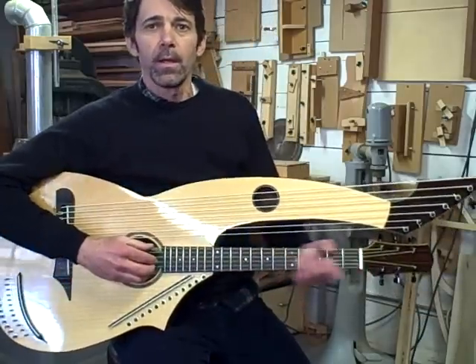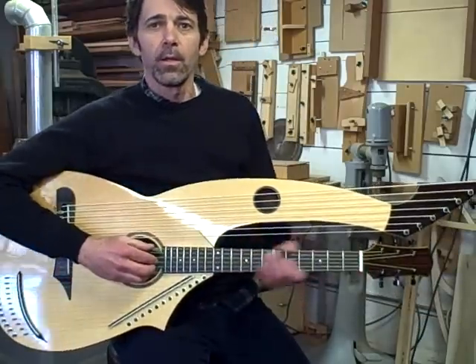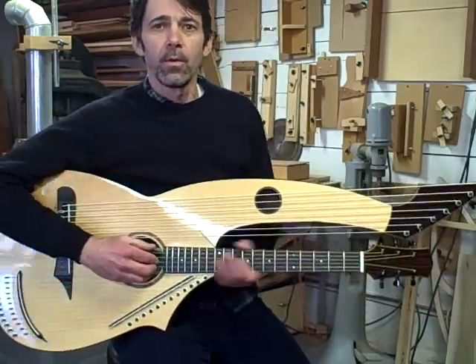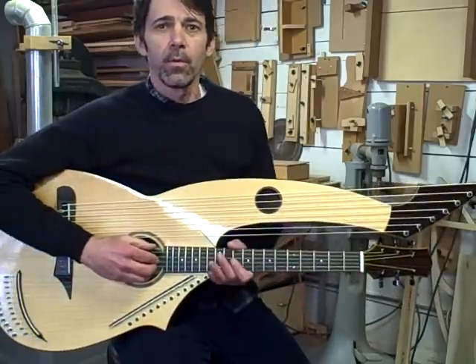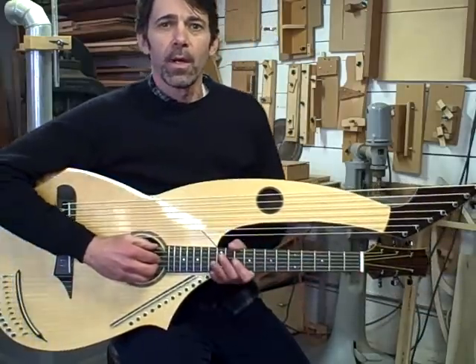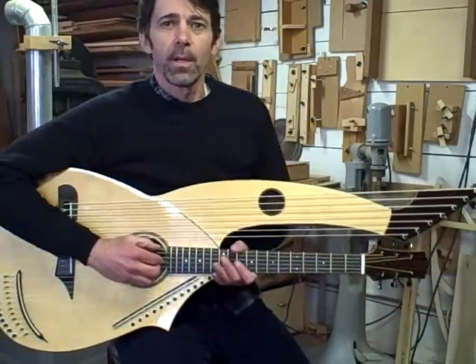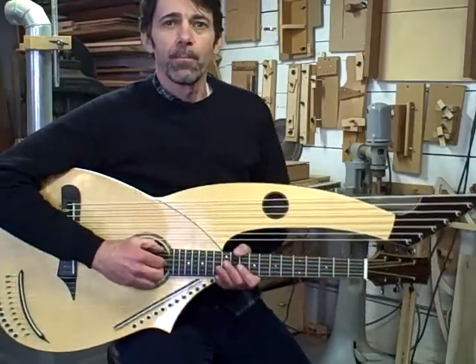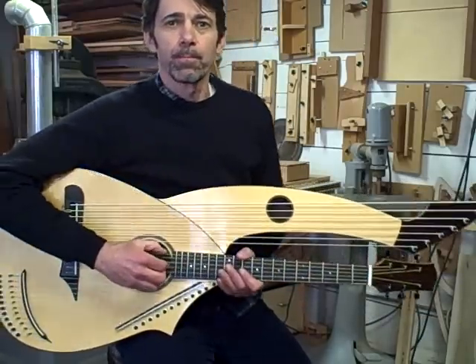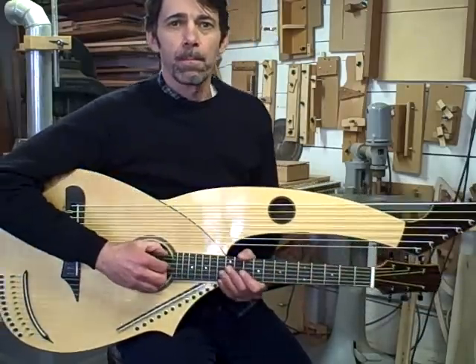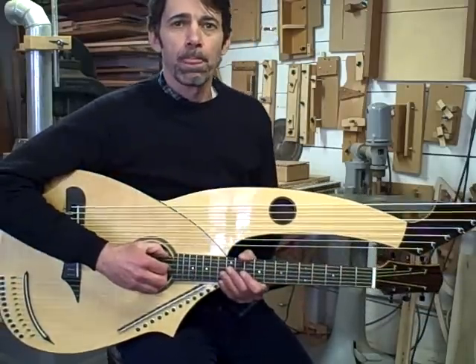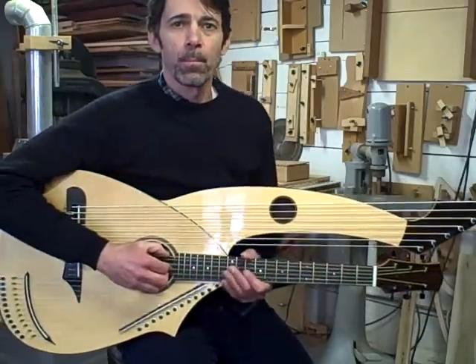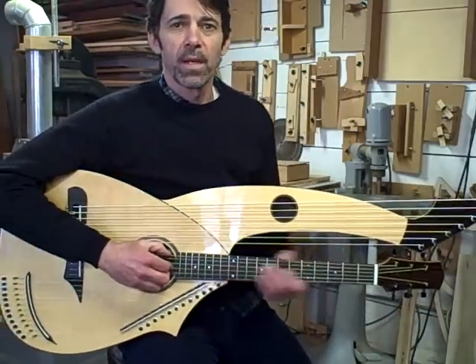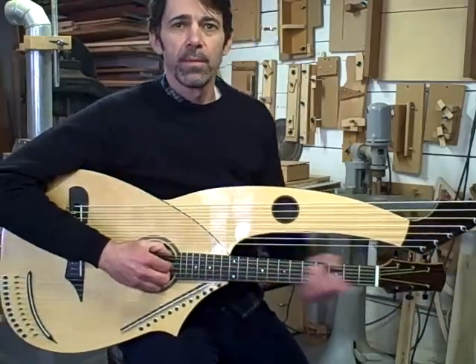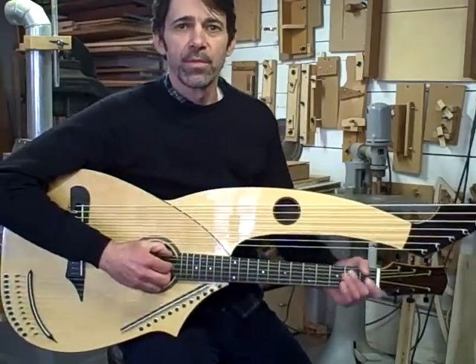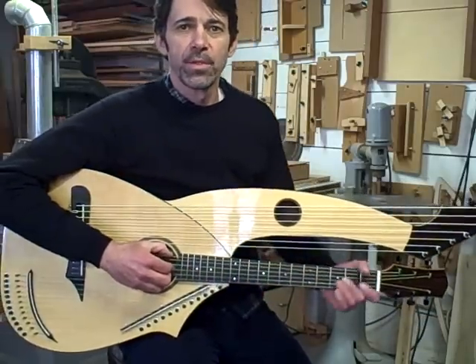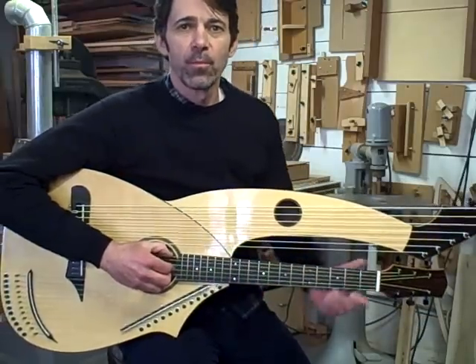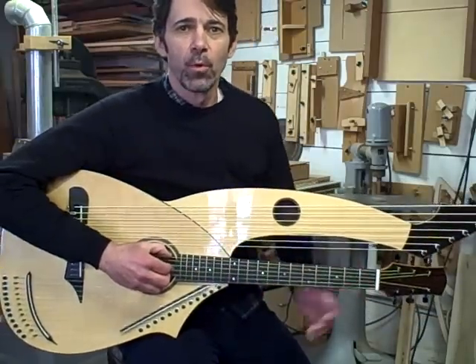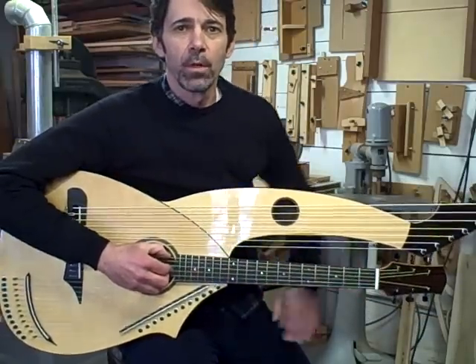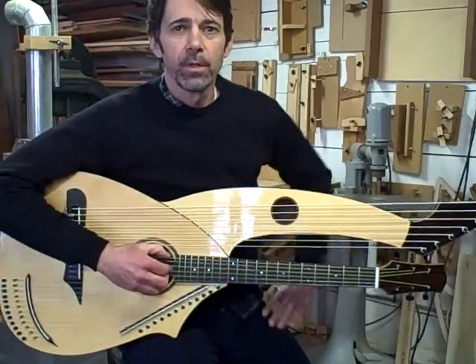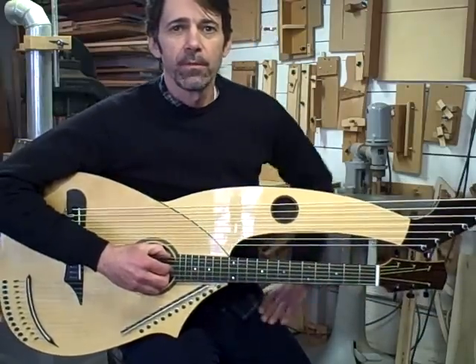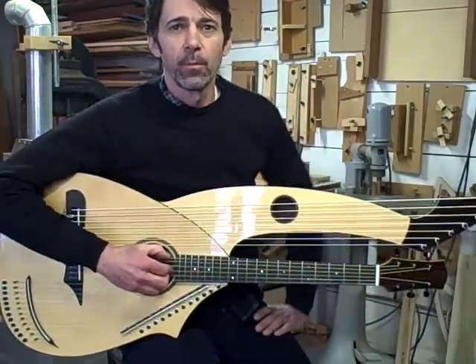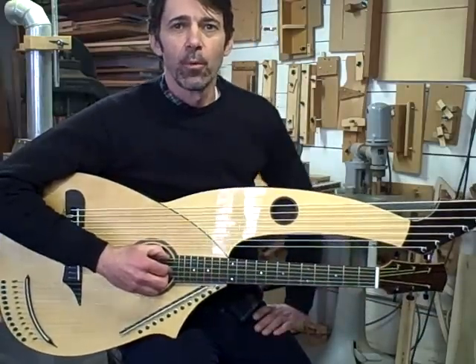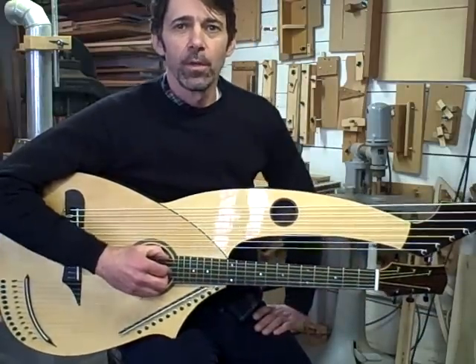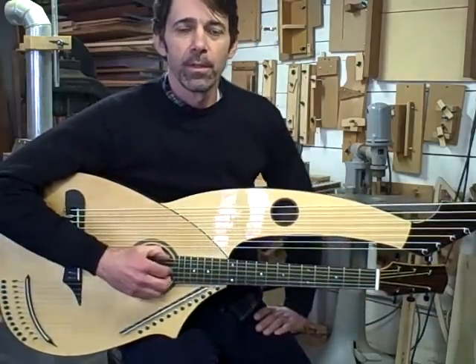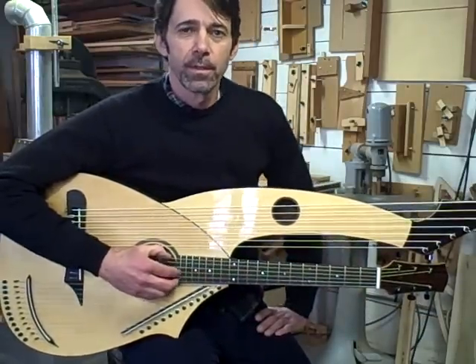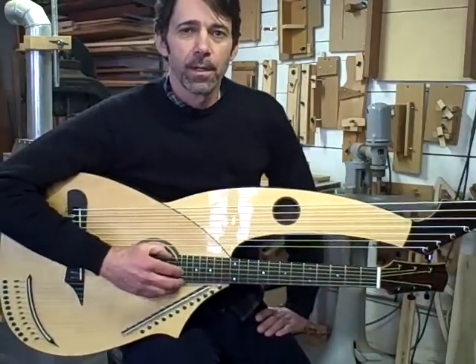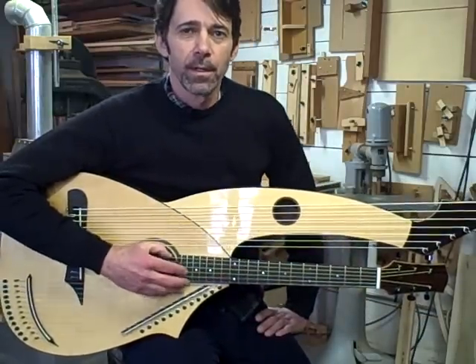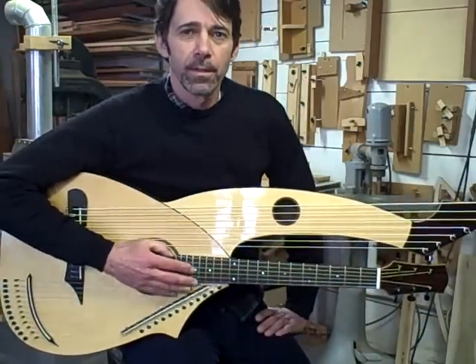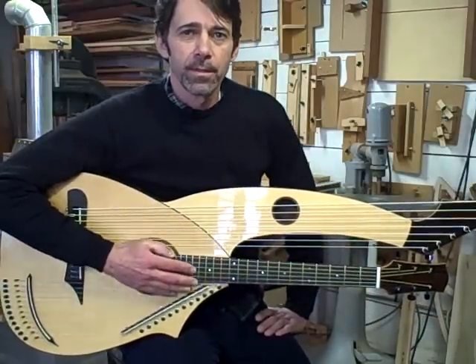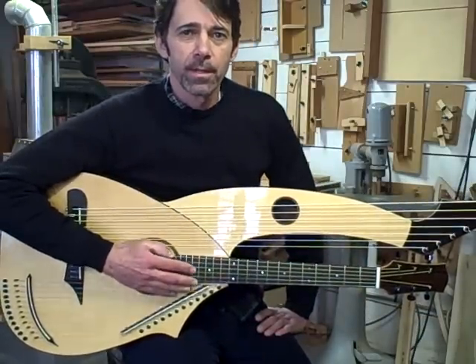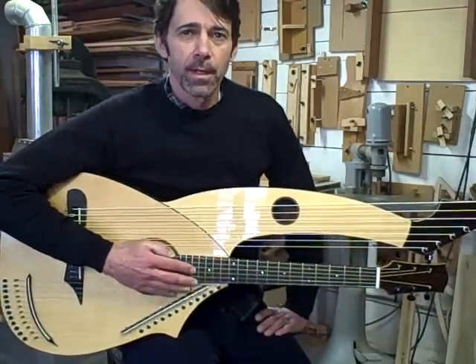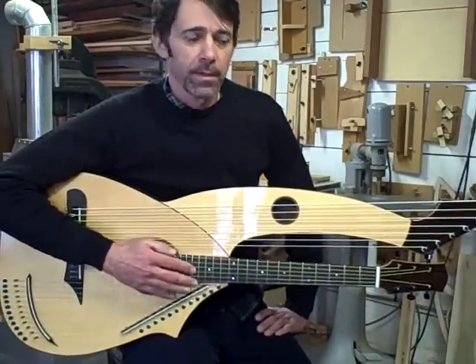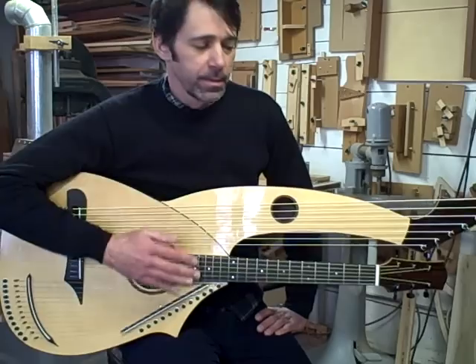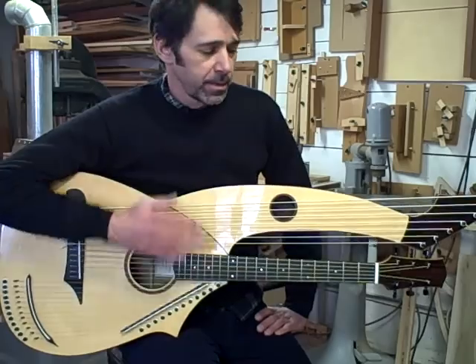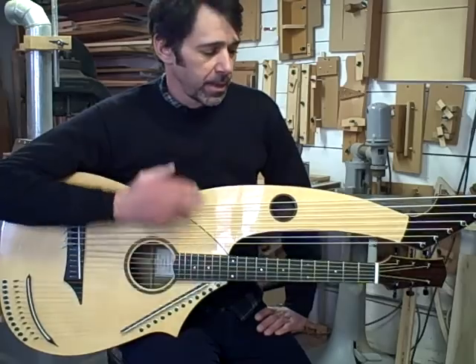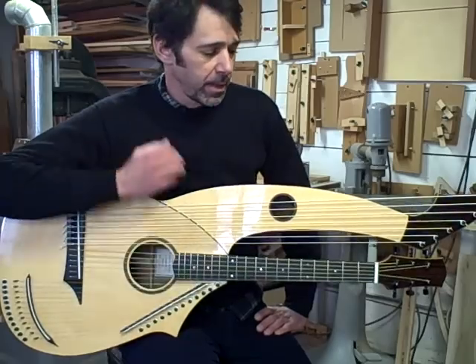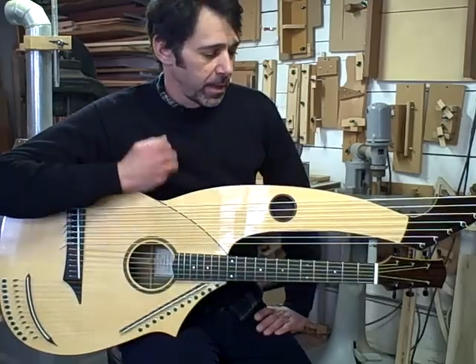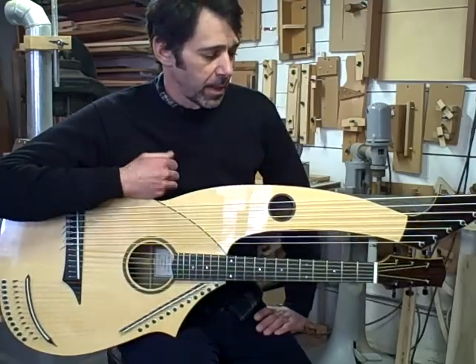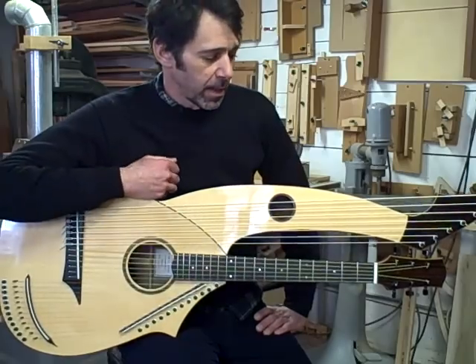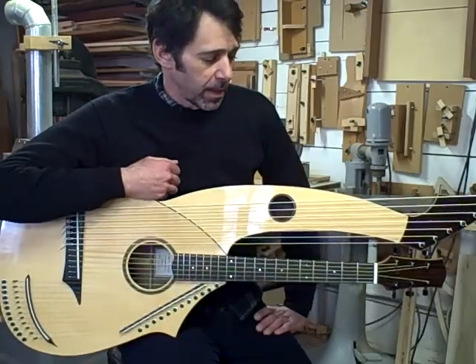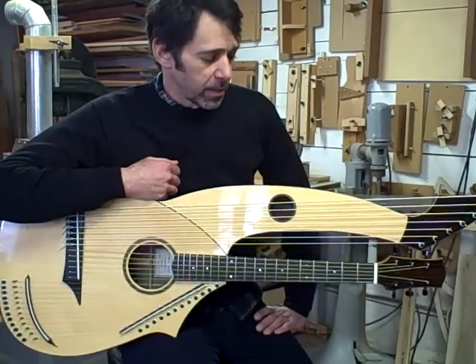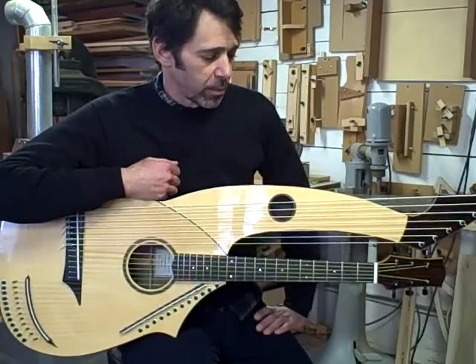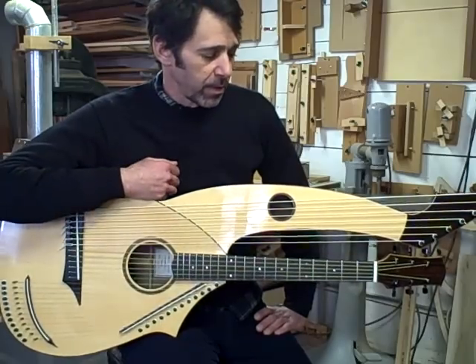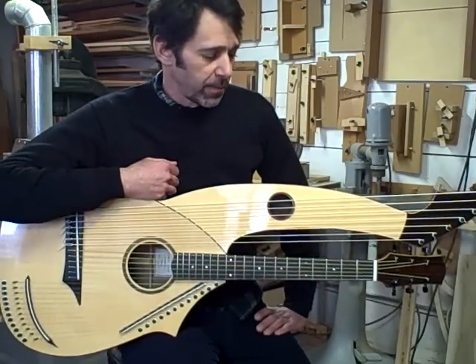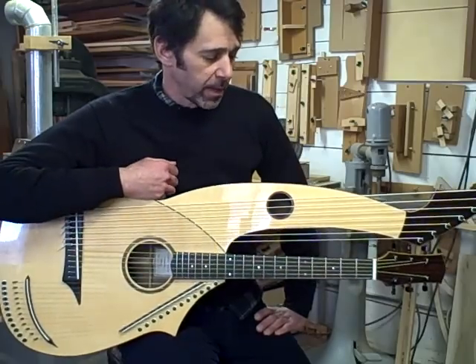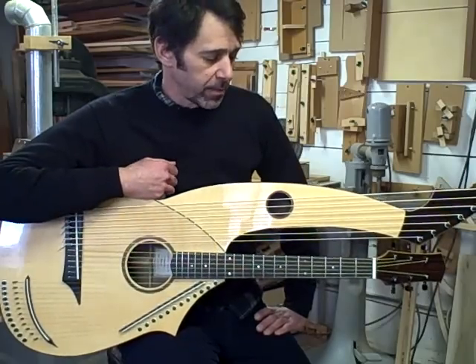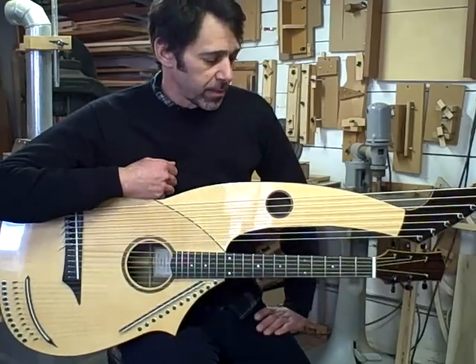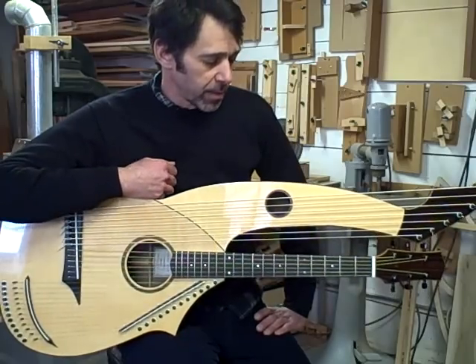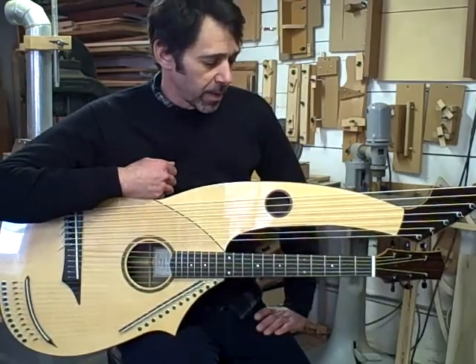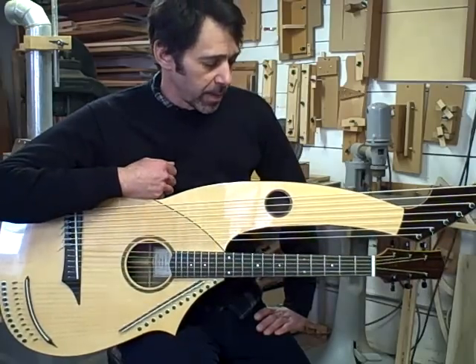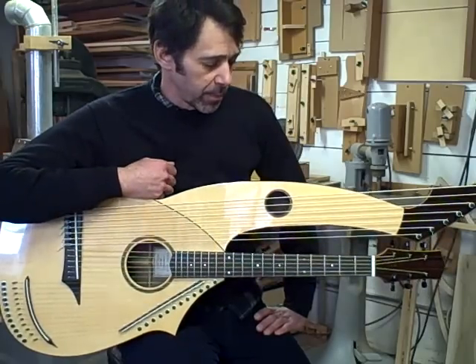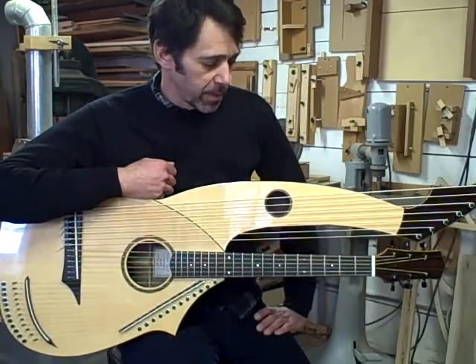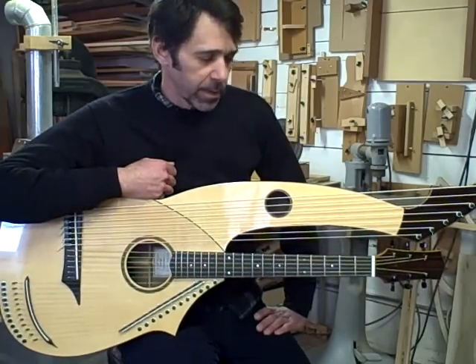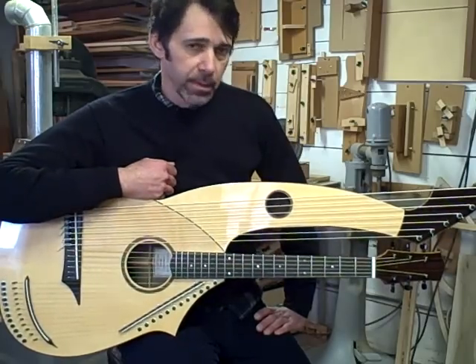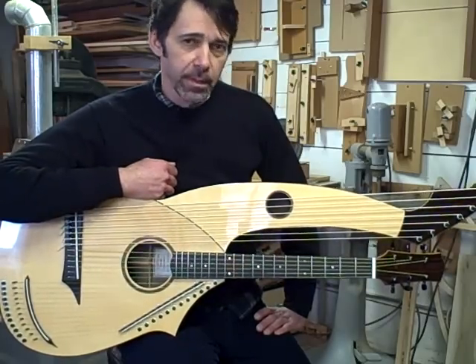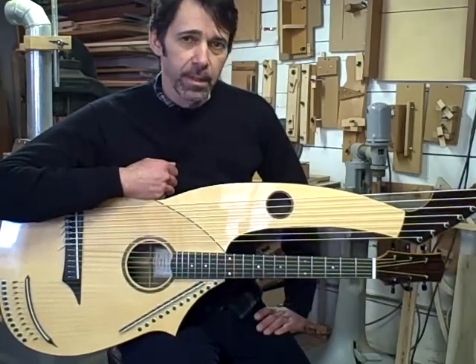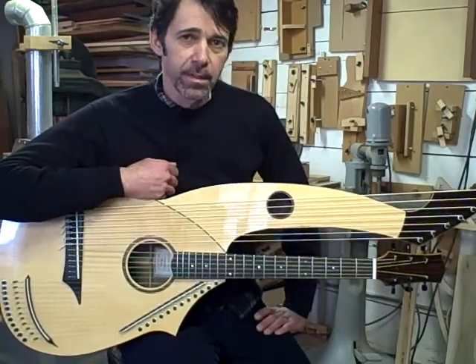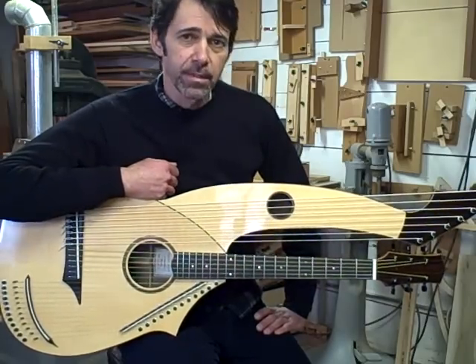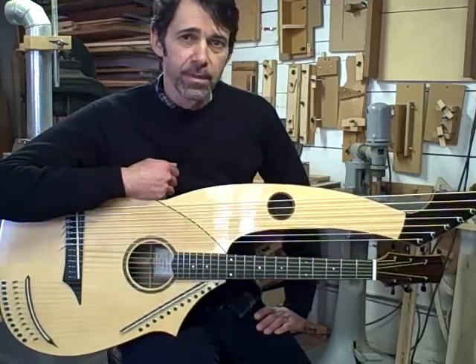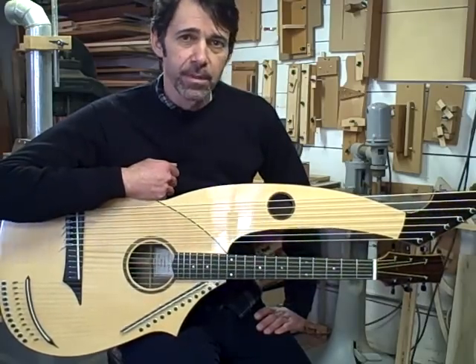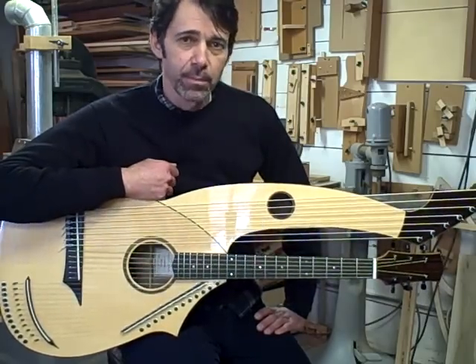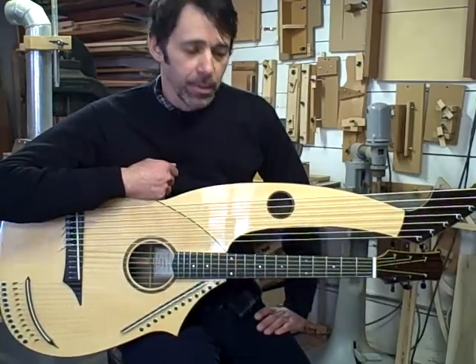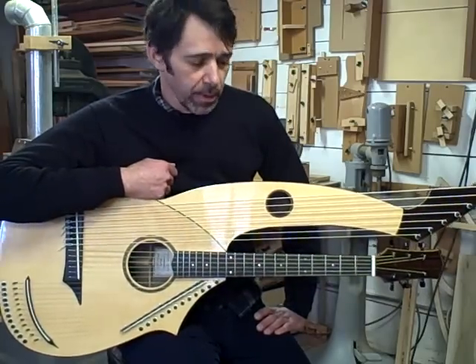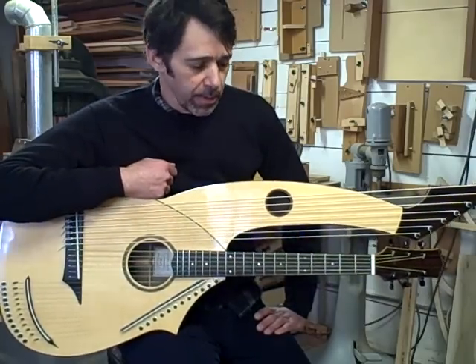Hello, my name is Jim Worland from Worland Guitars. This is a 25-string harp guitar that I just finished building.